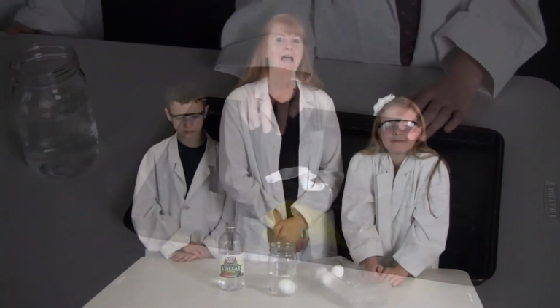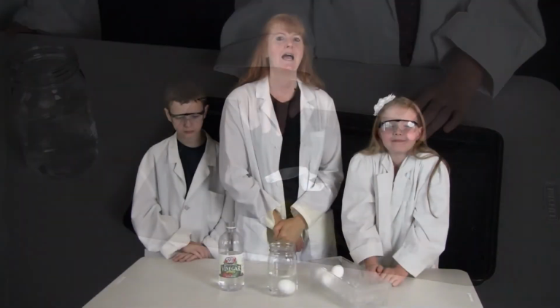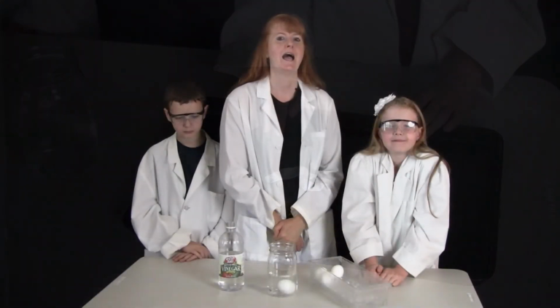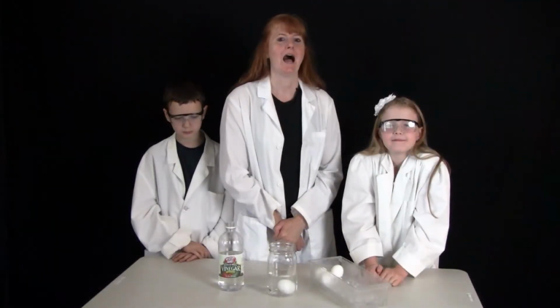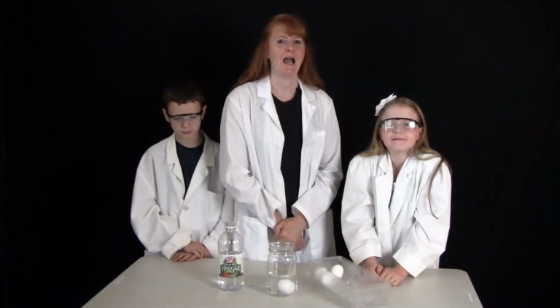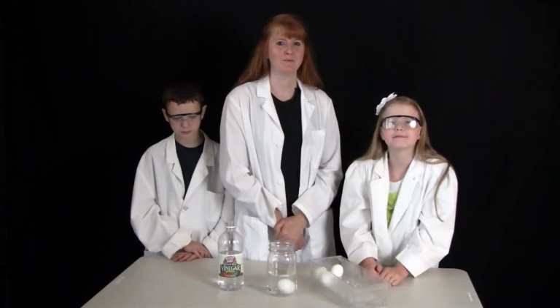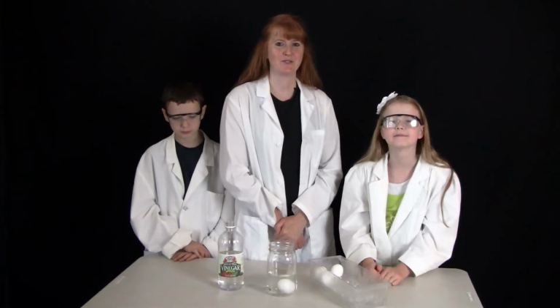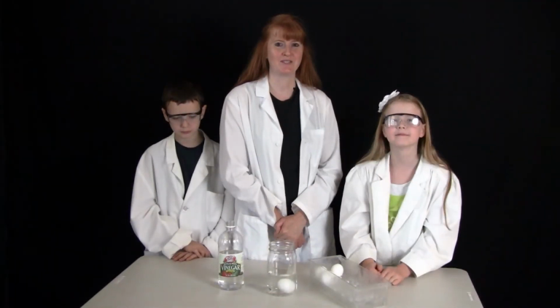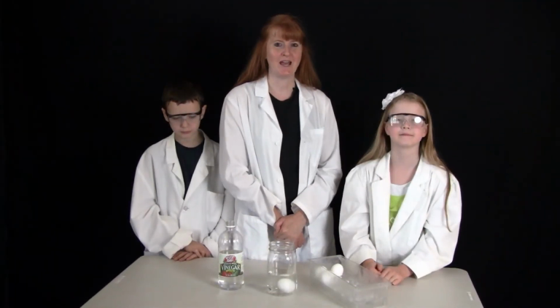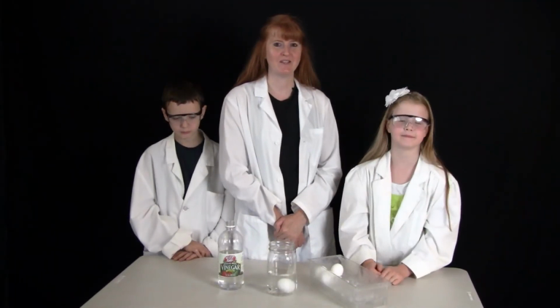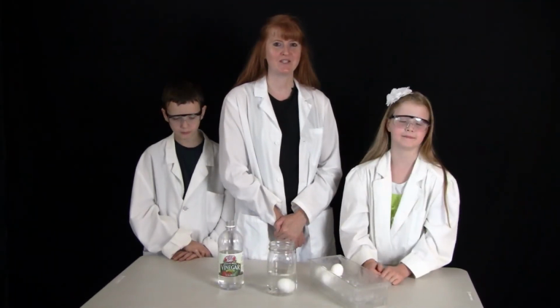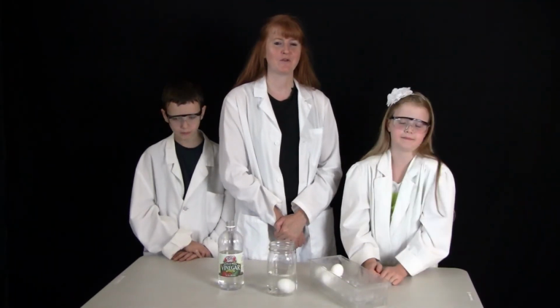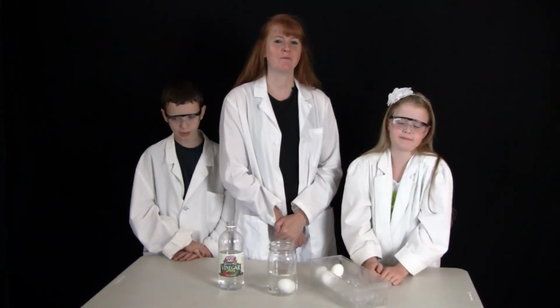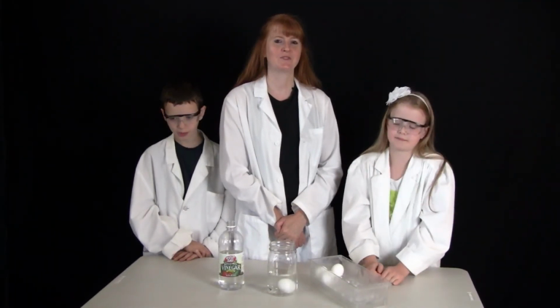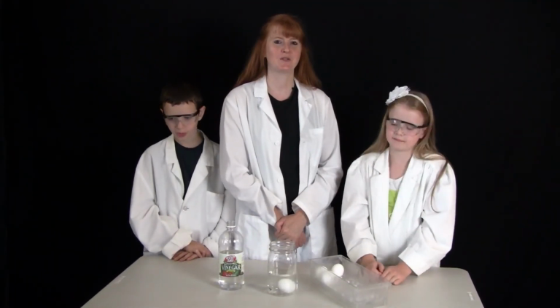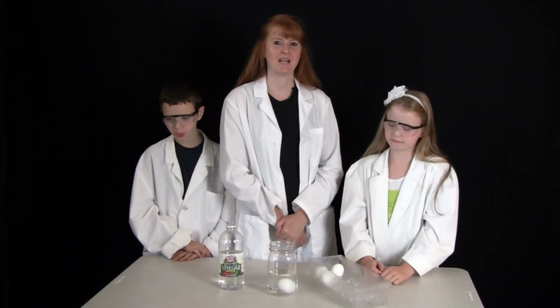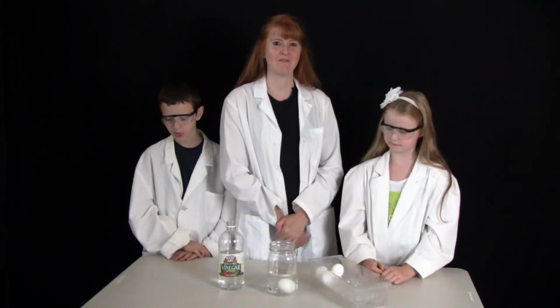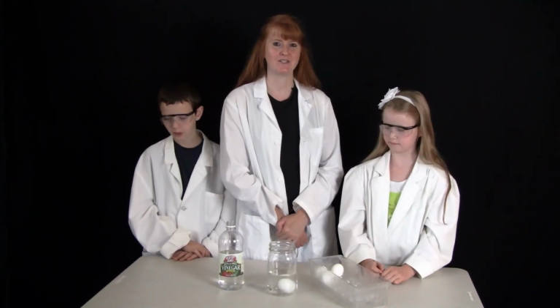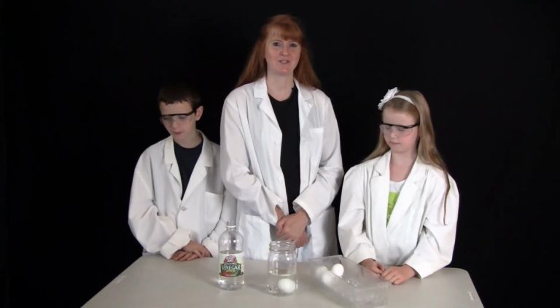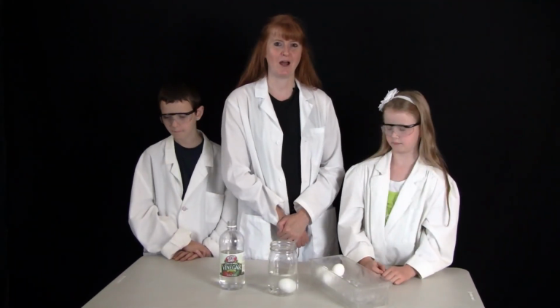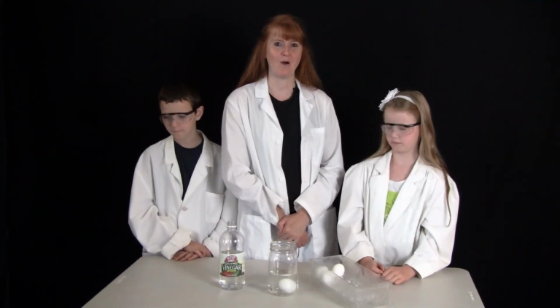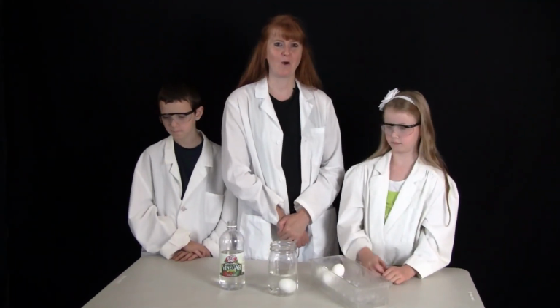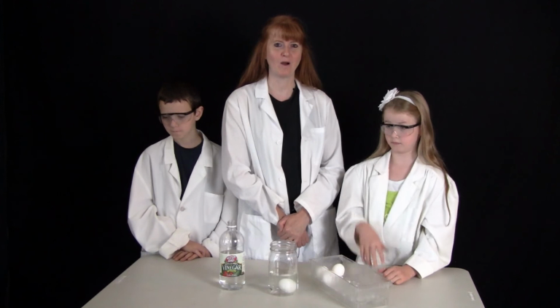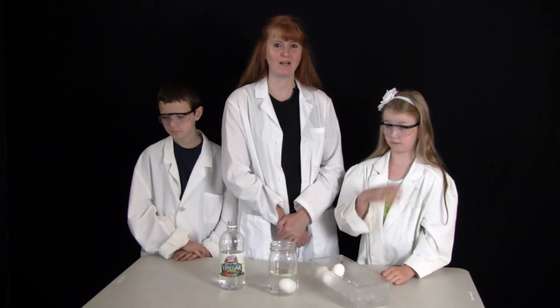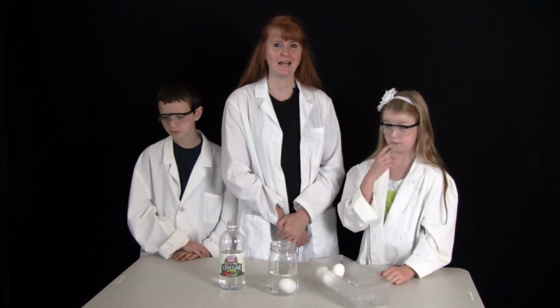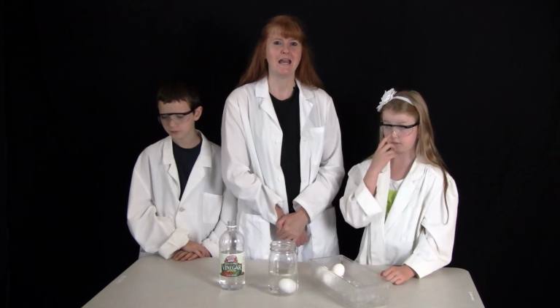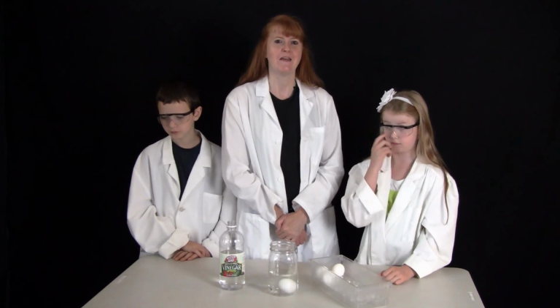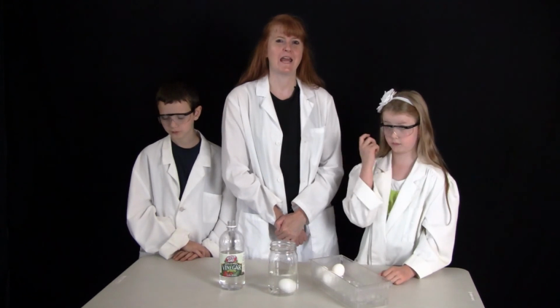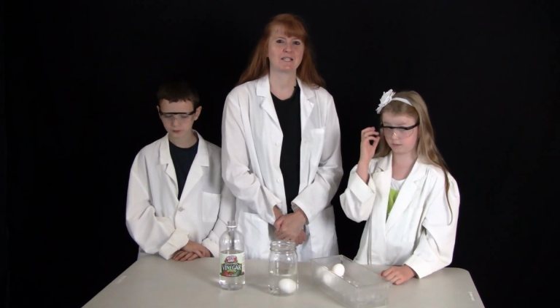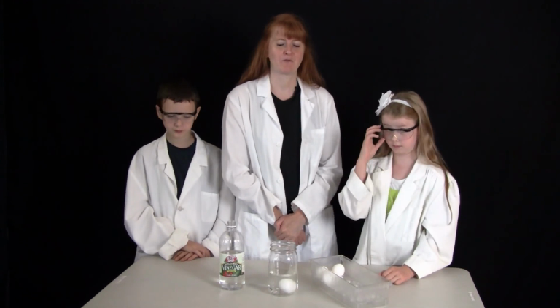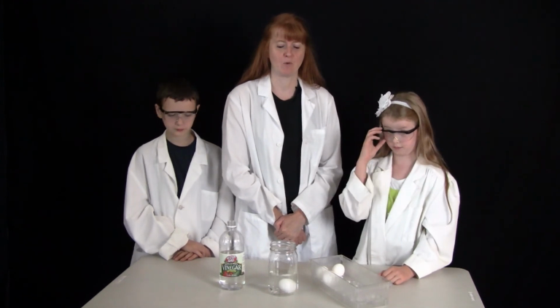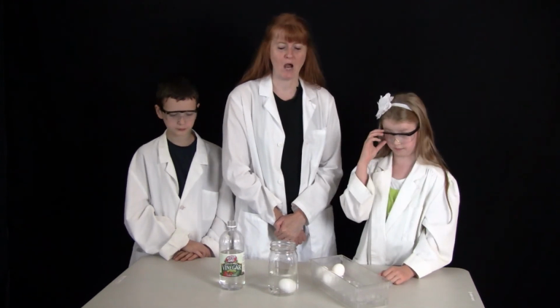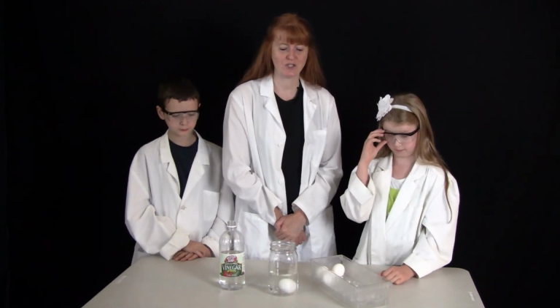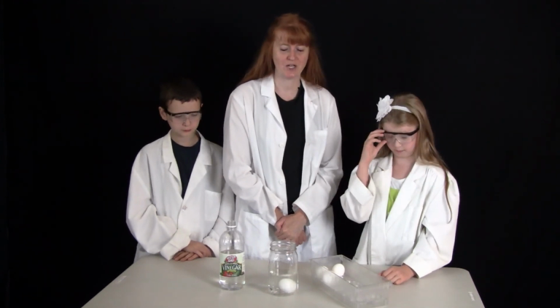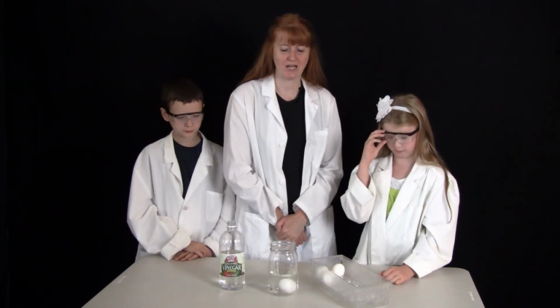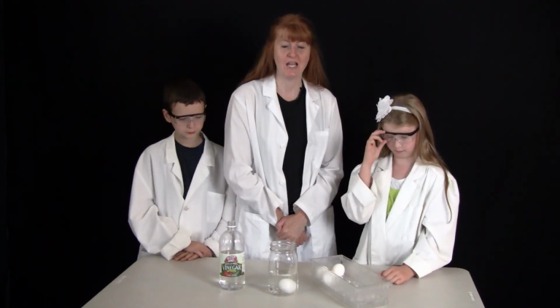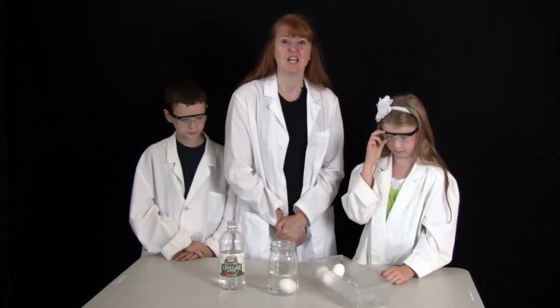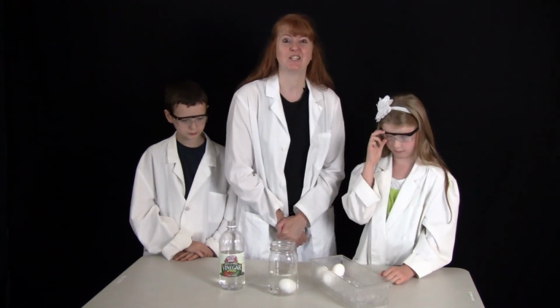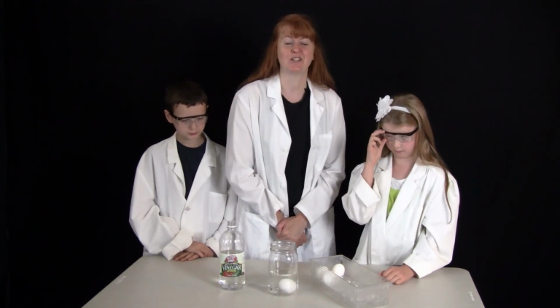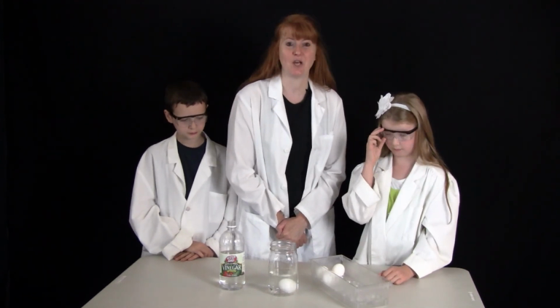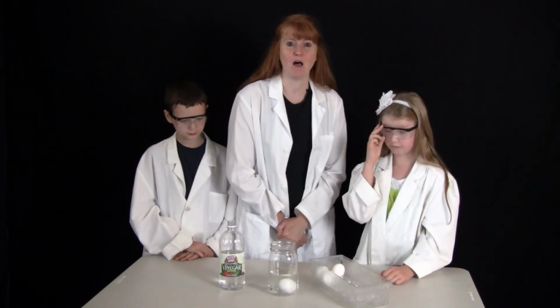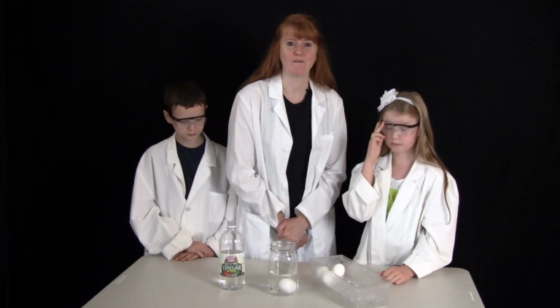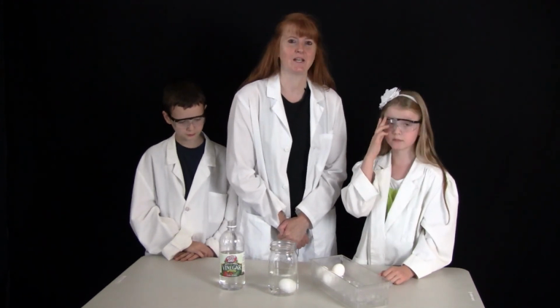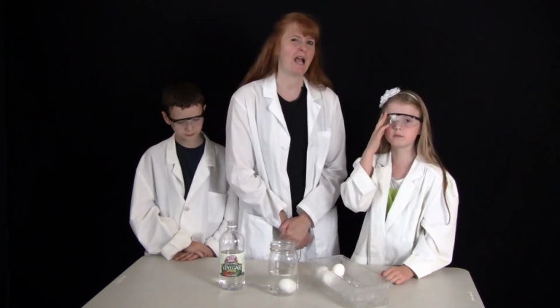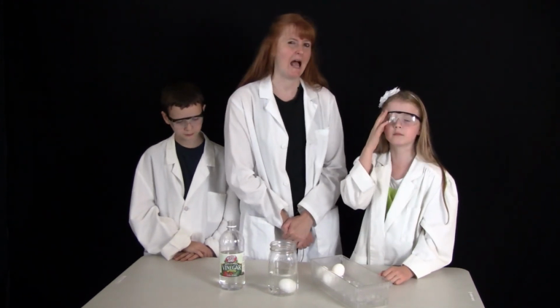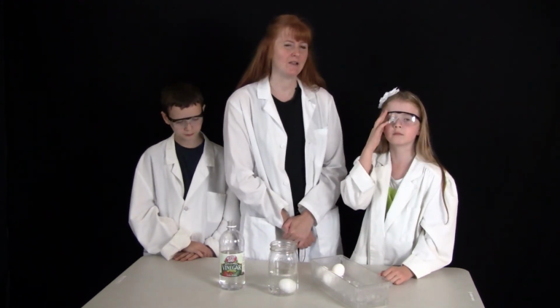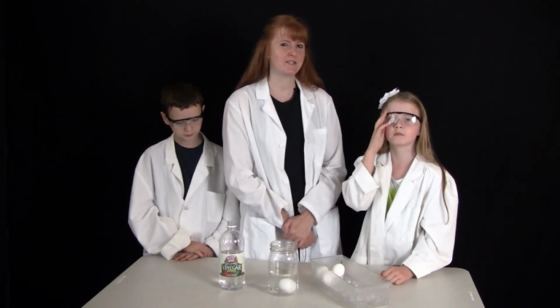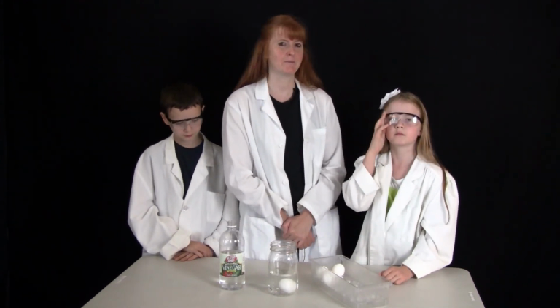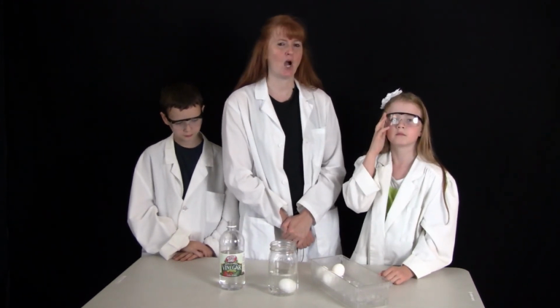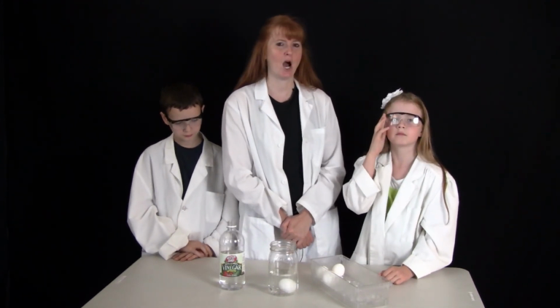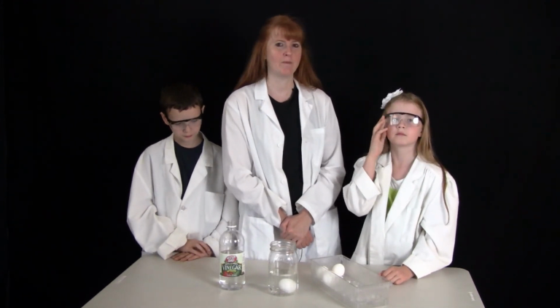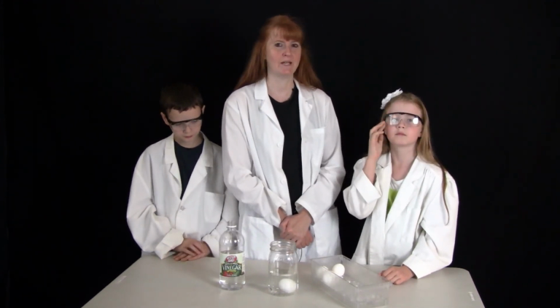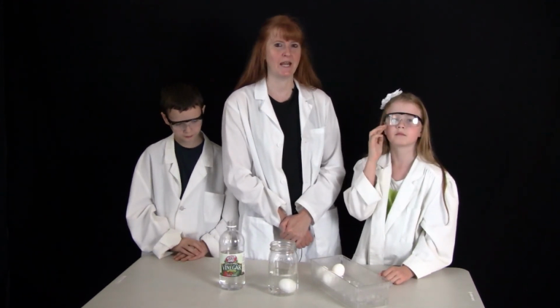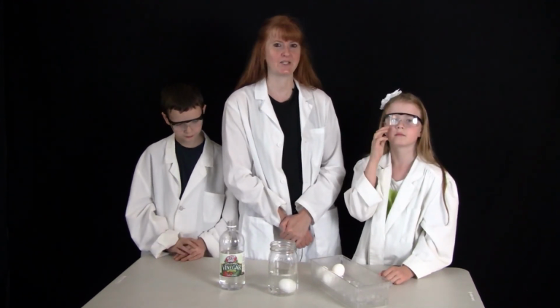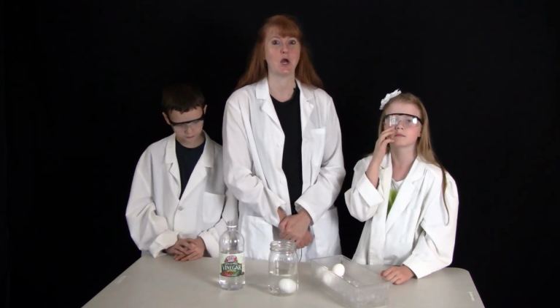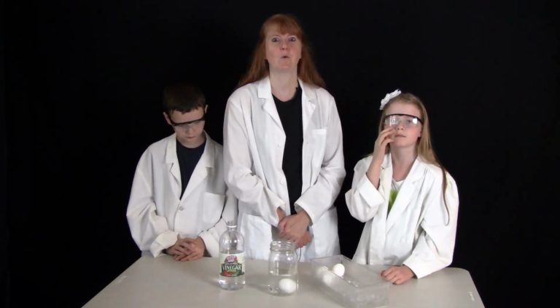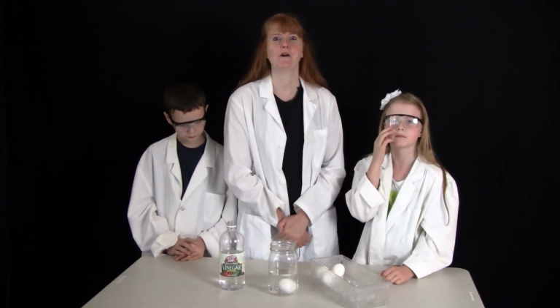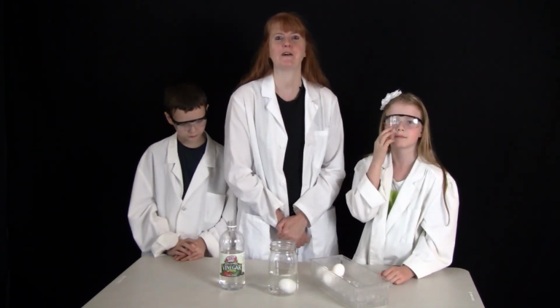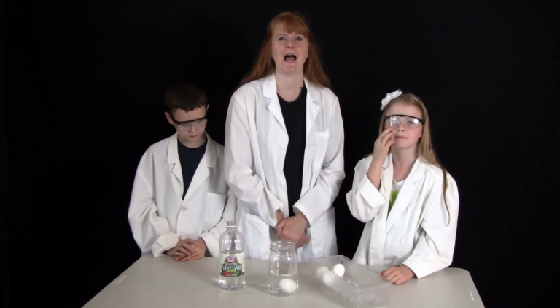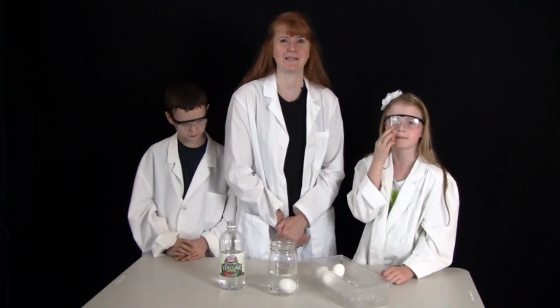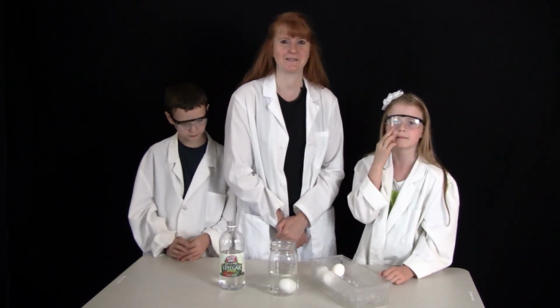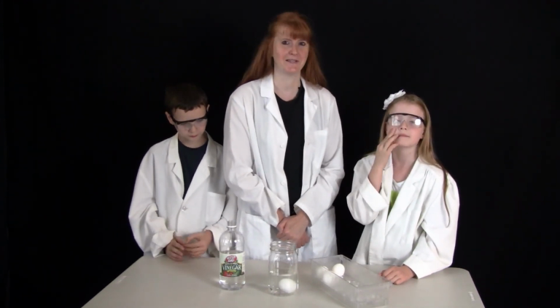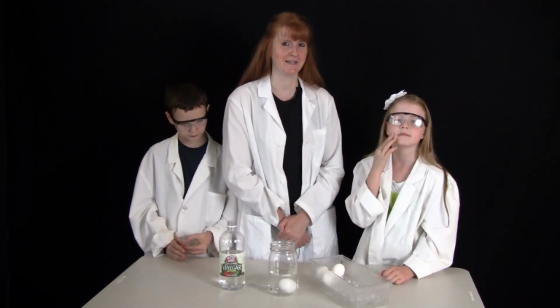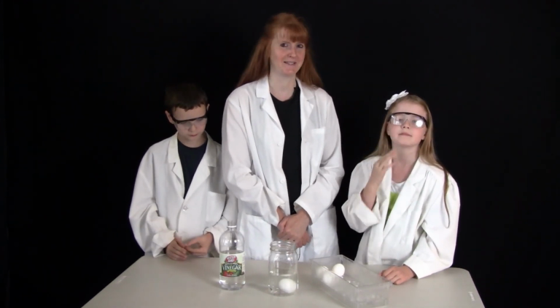I am Susan Evans from SusanEvans.org. Thanks for watching Dissolving Calcium Carbonate with Acid.